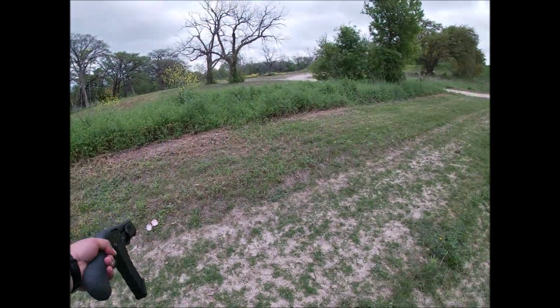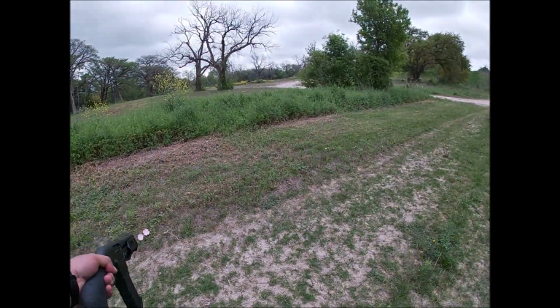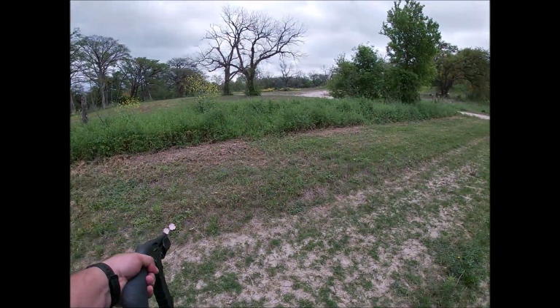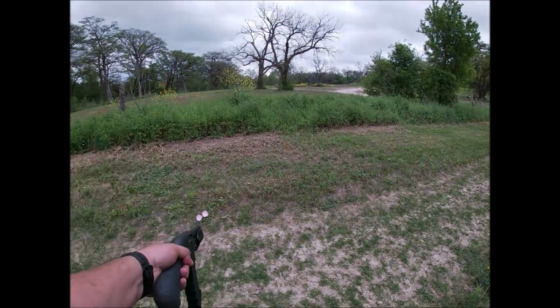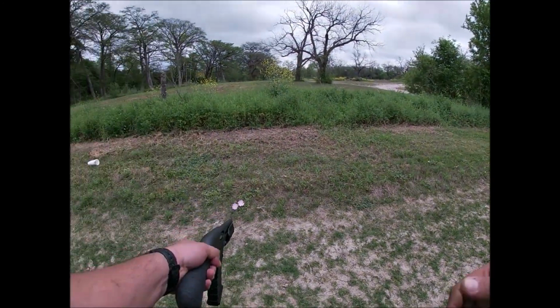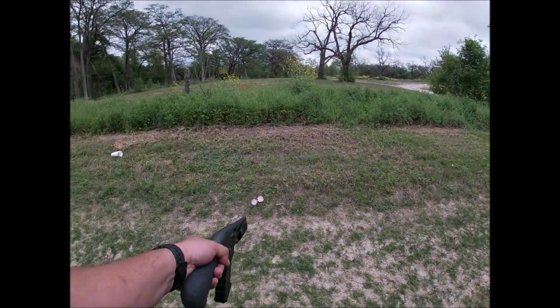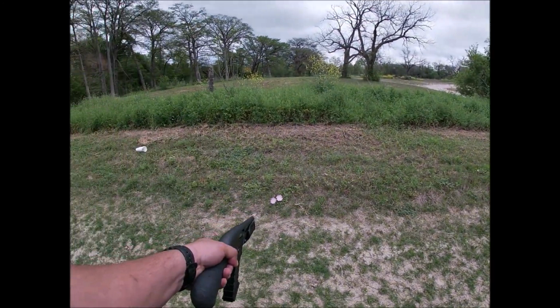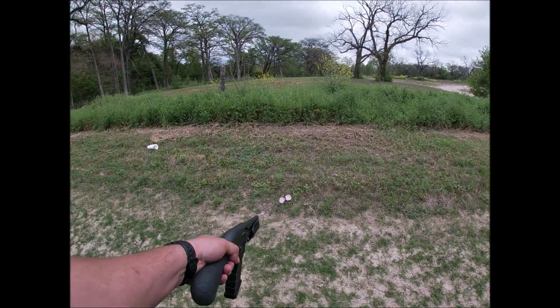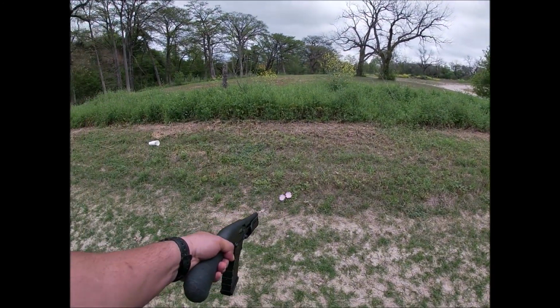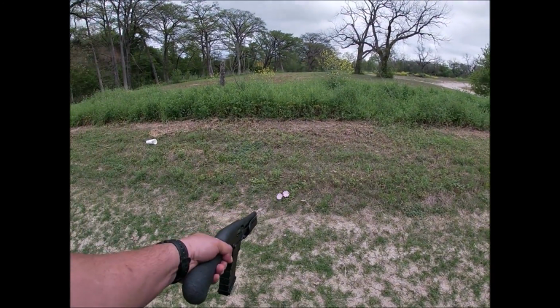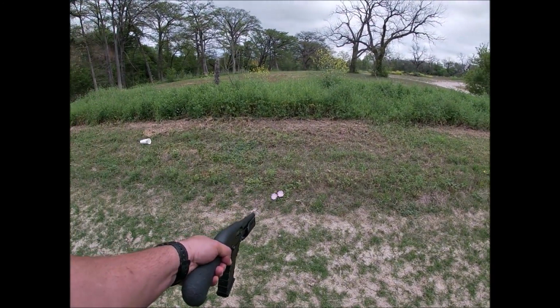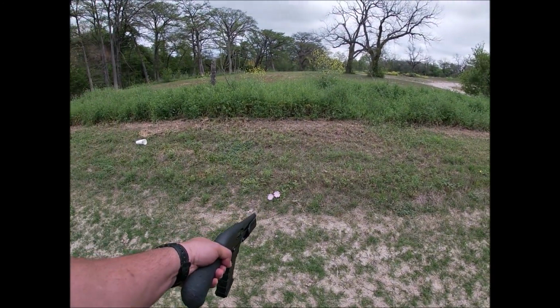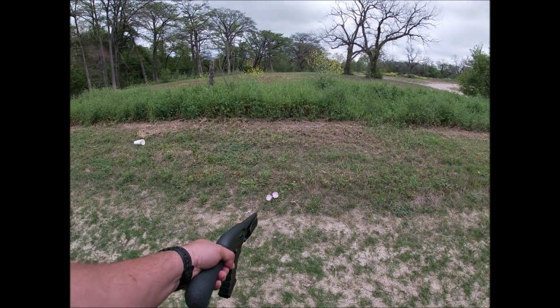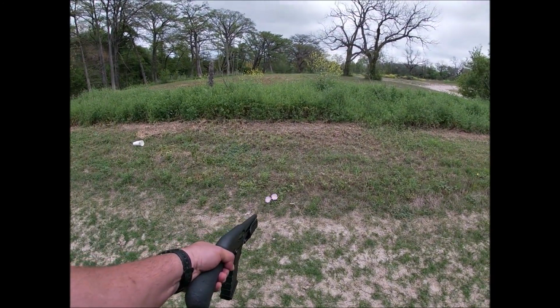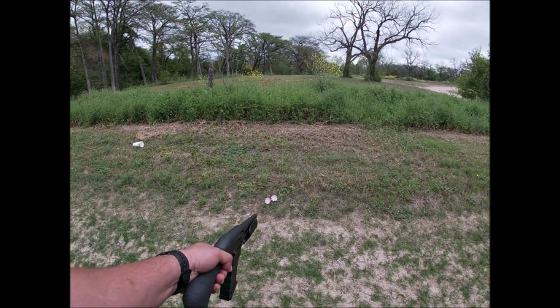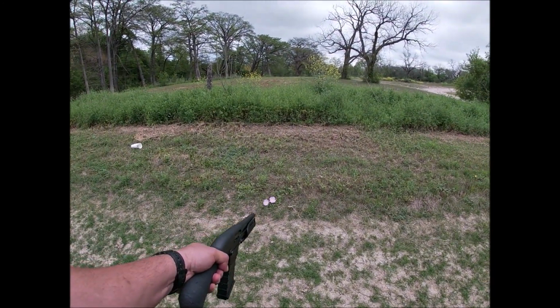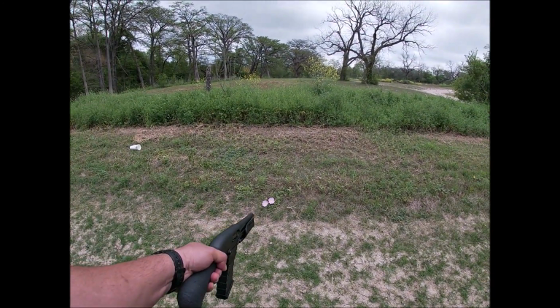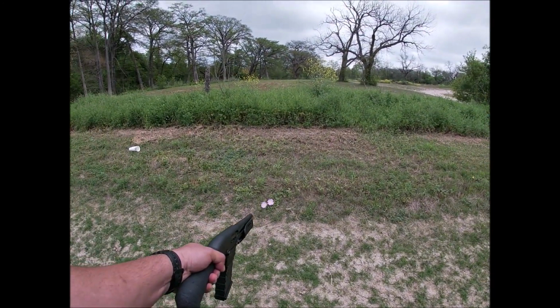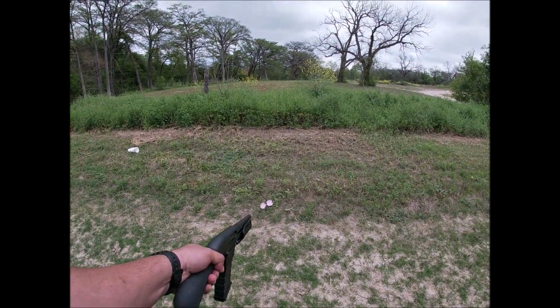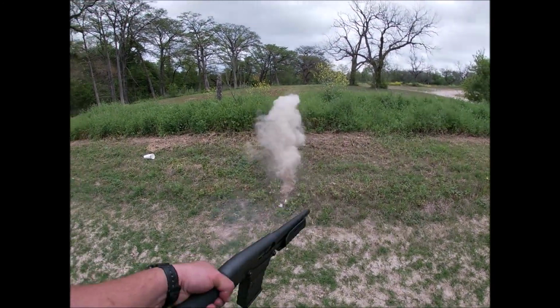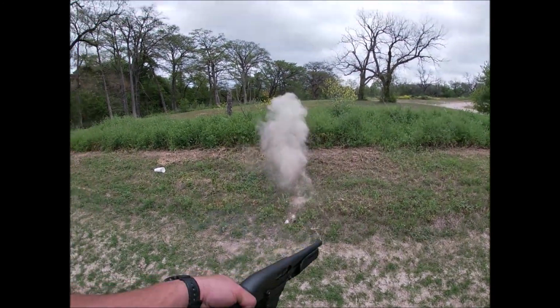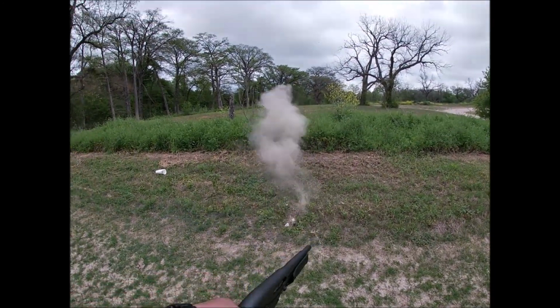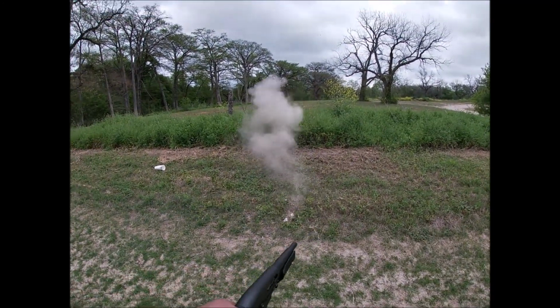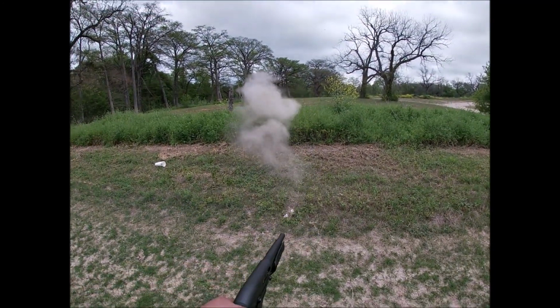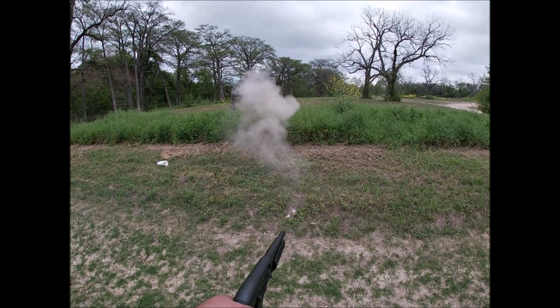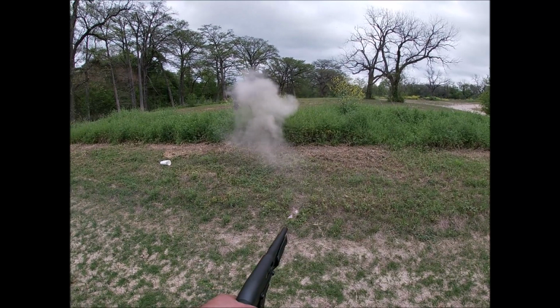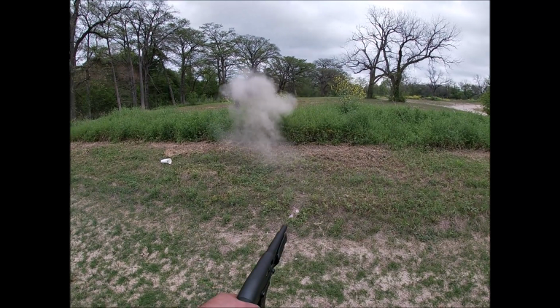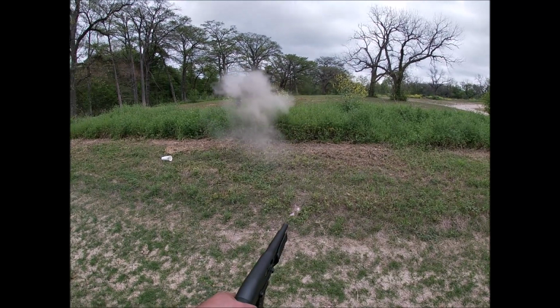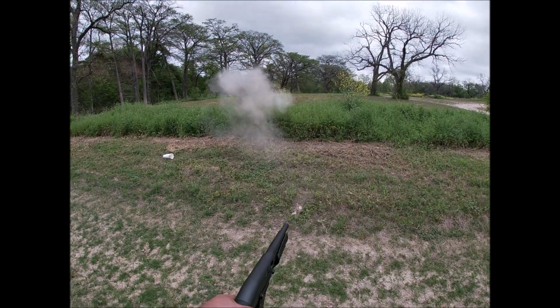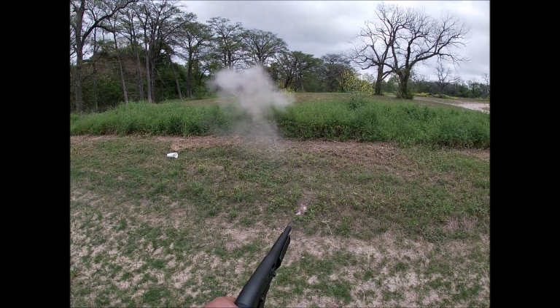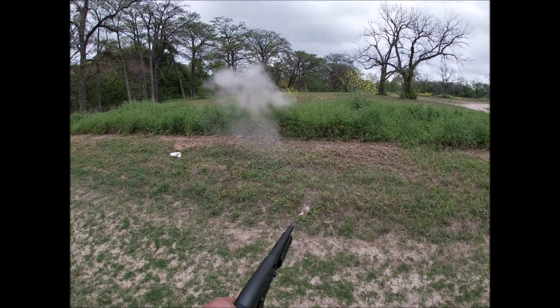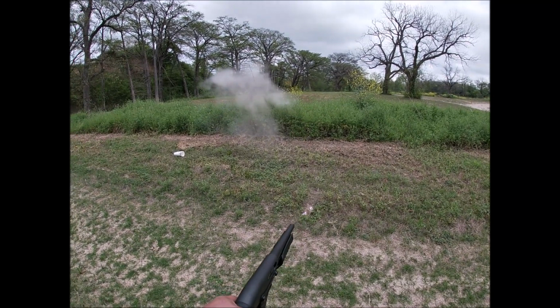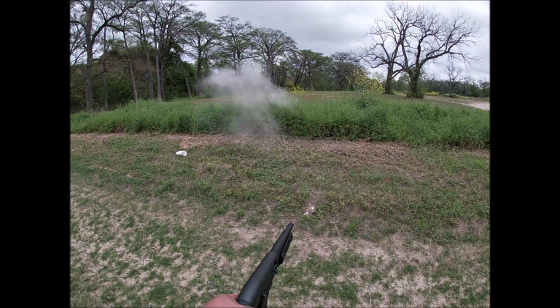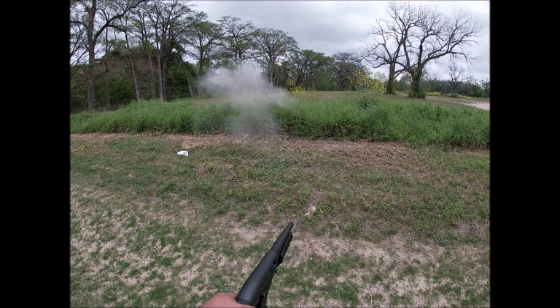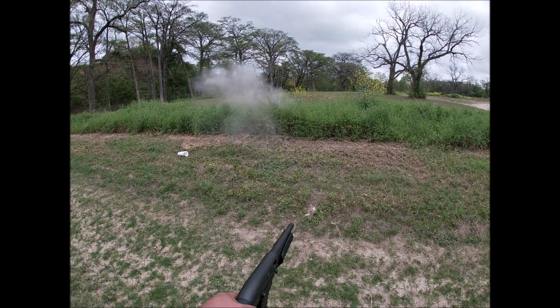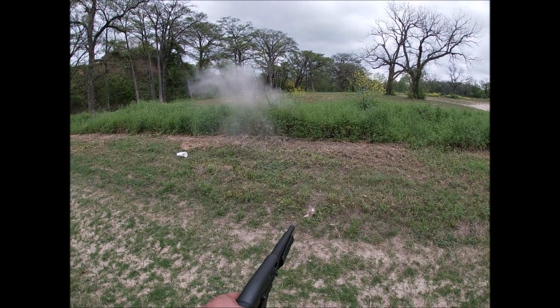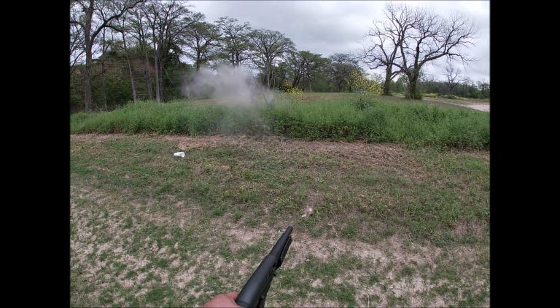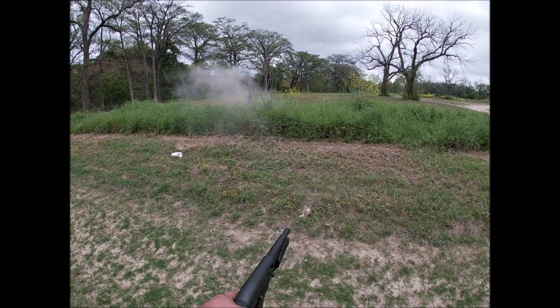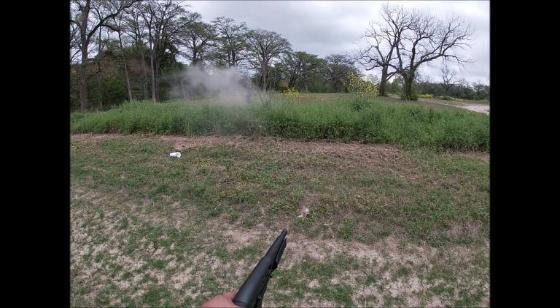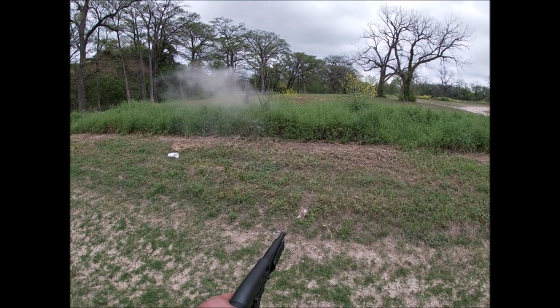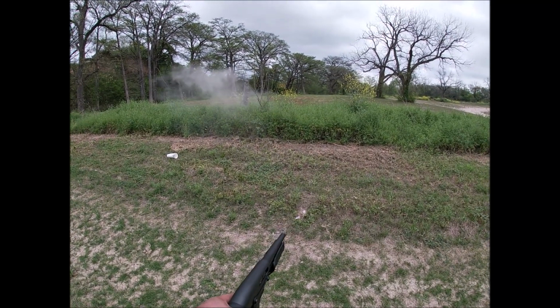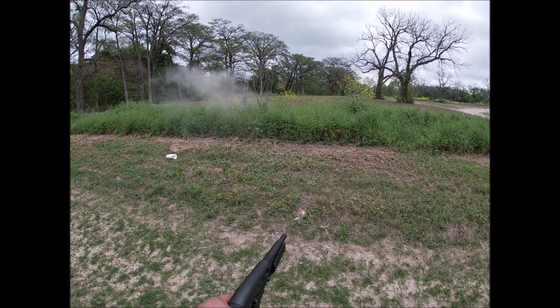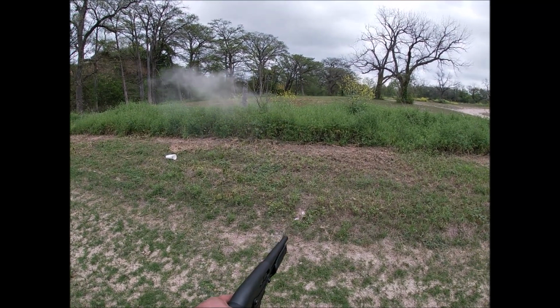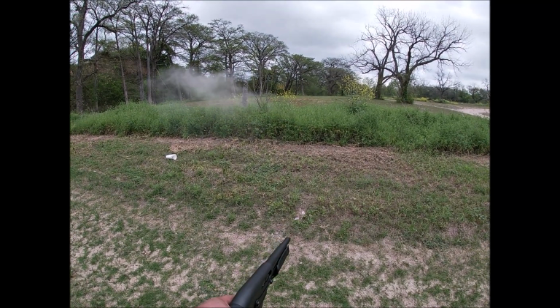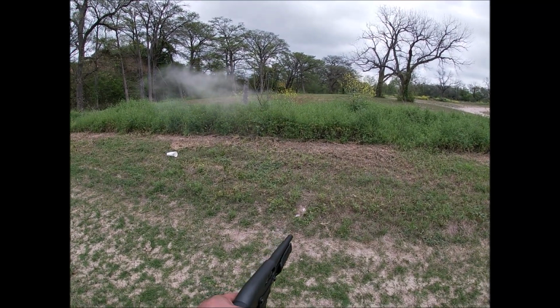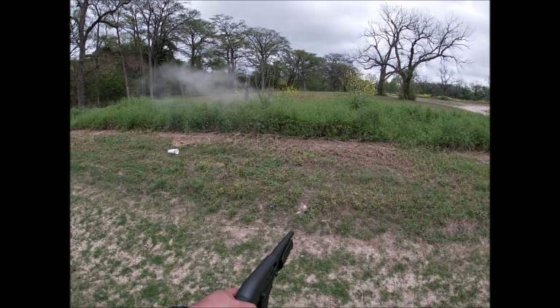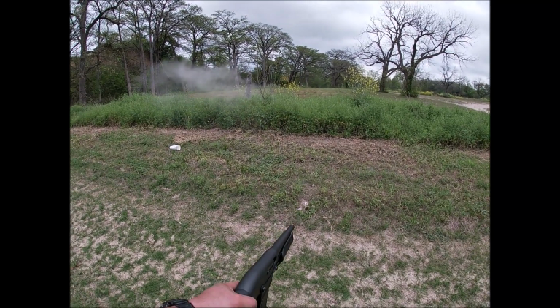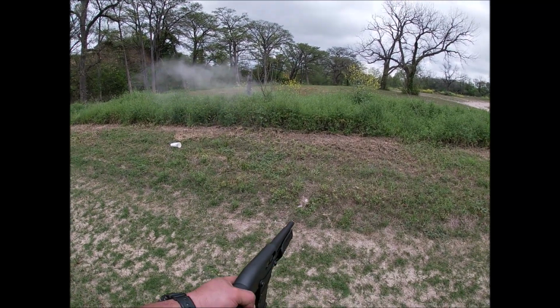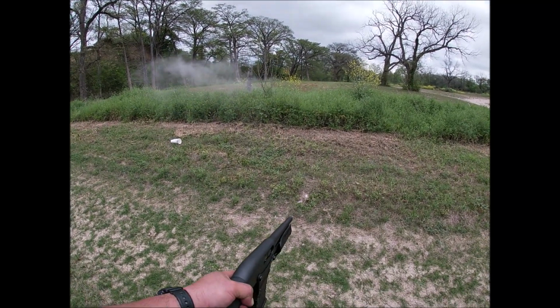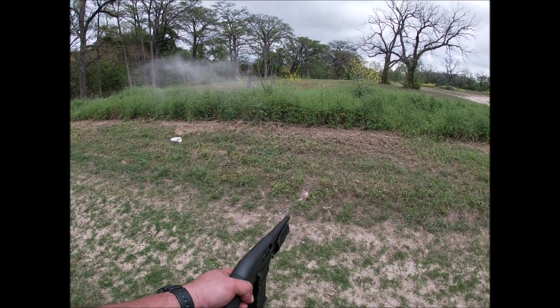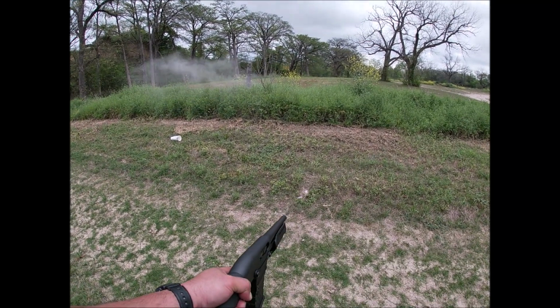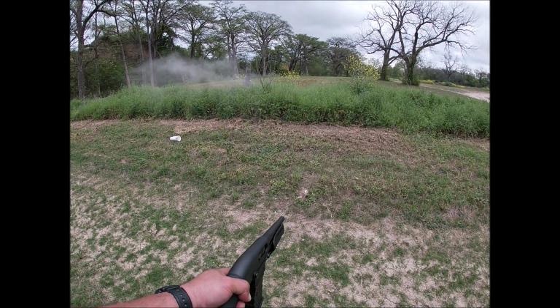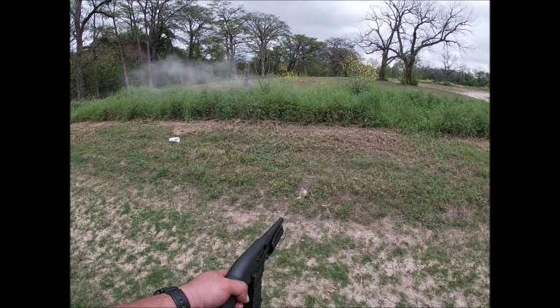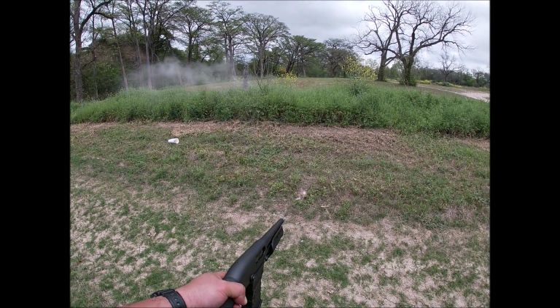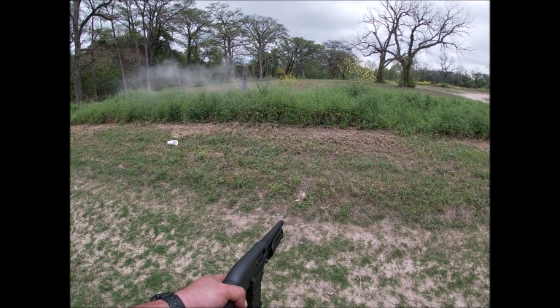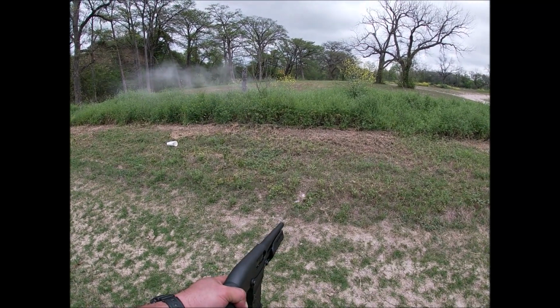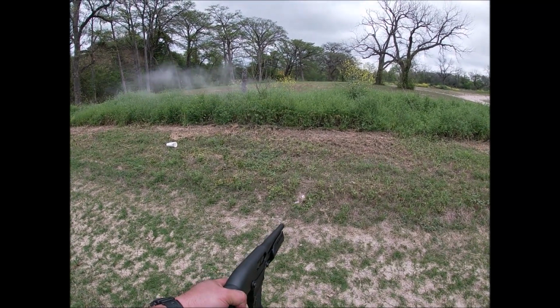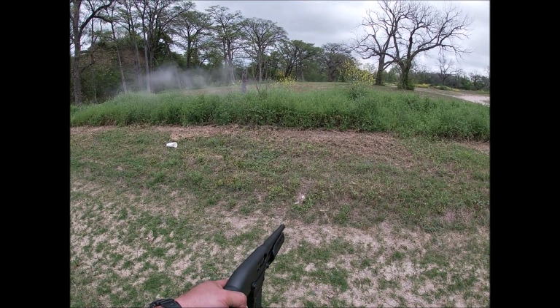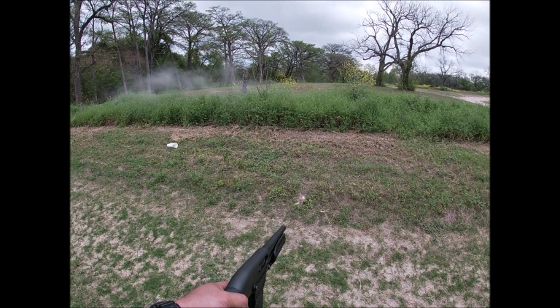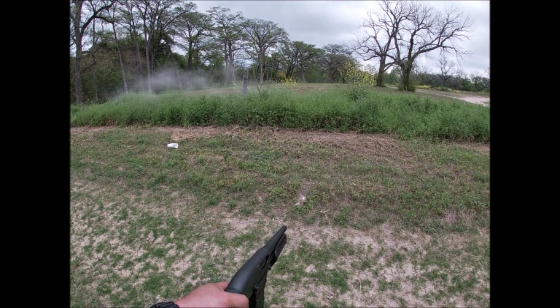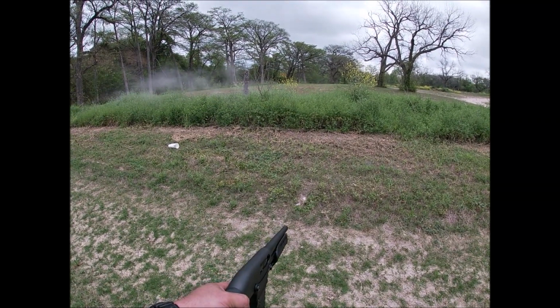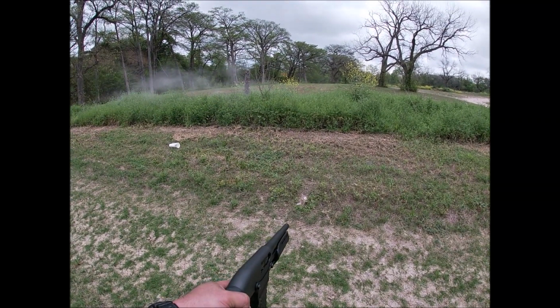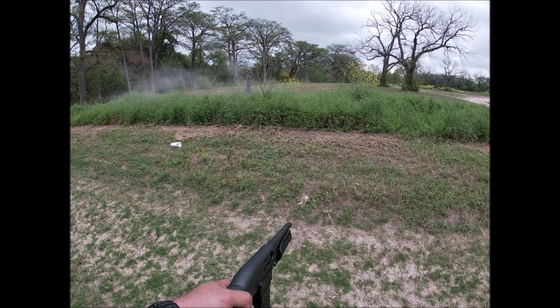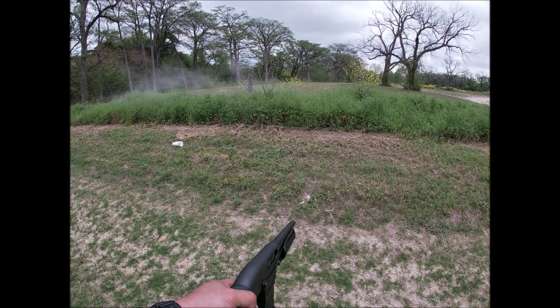We've got some pretty flowers here. Let's see what this shotgun does to these flowers. Well, that's it for them.